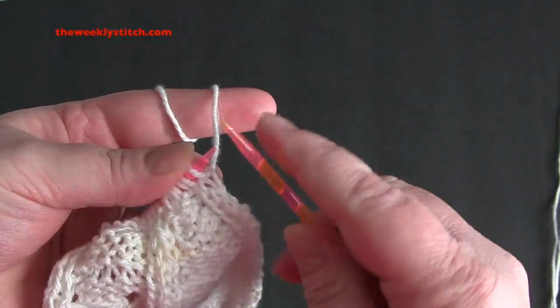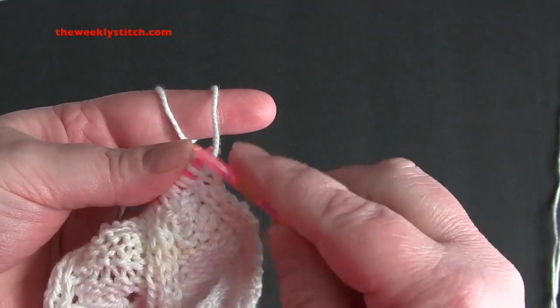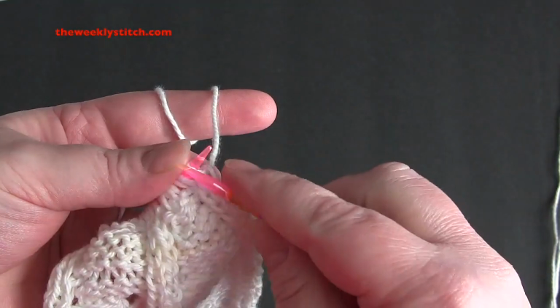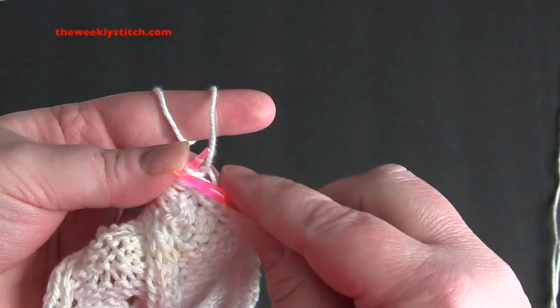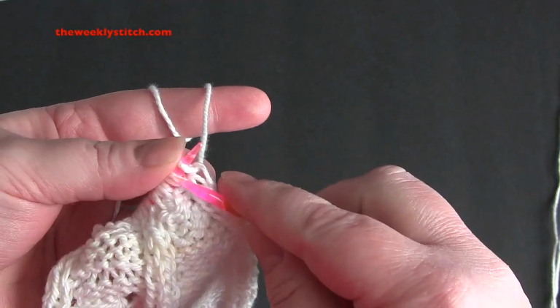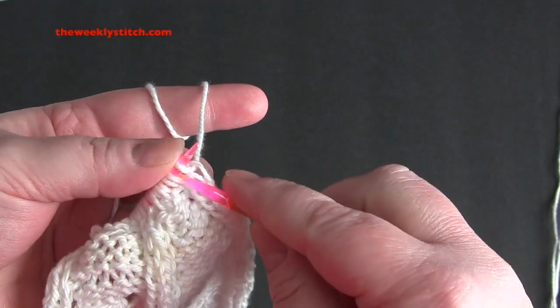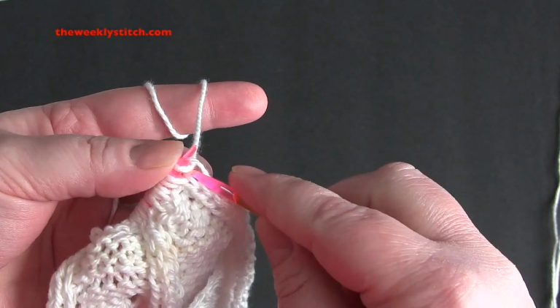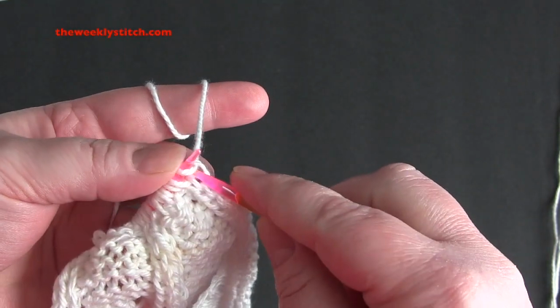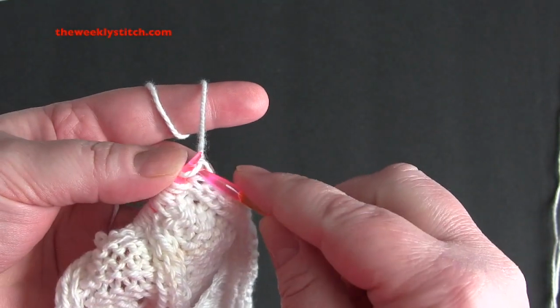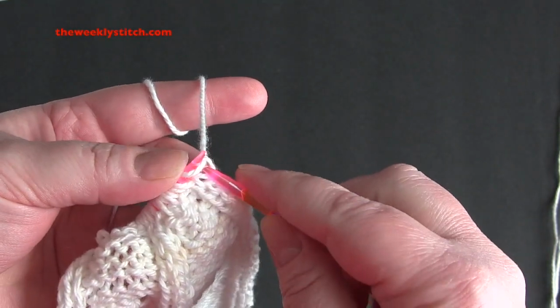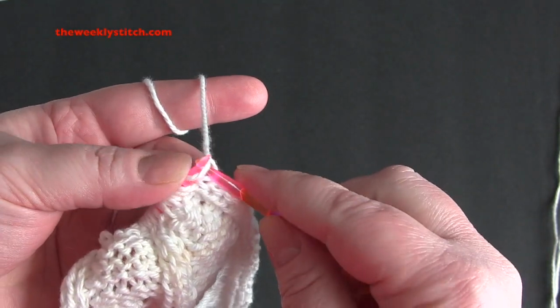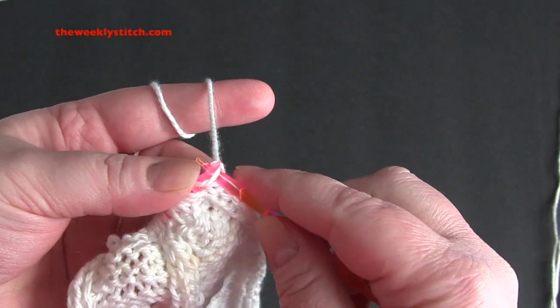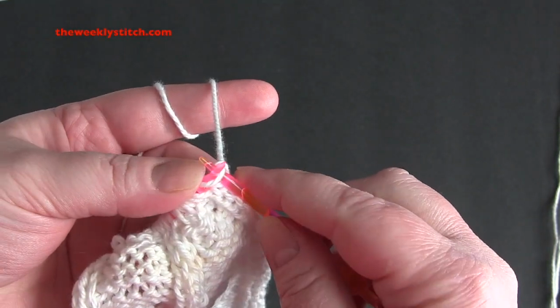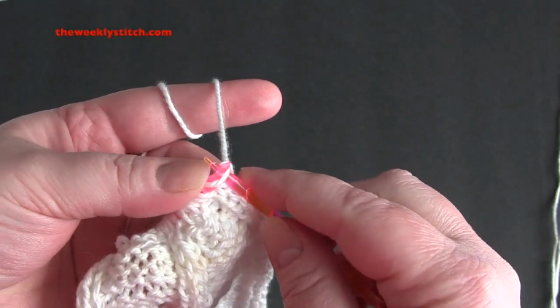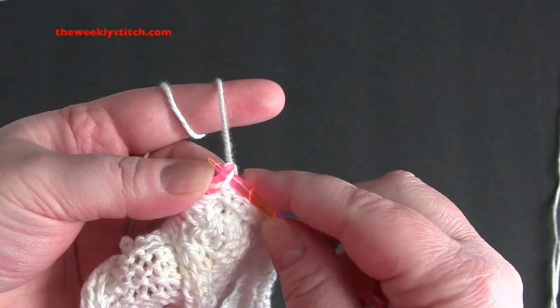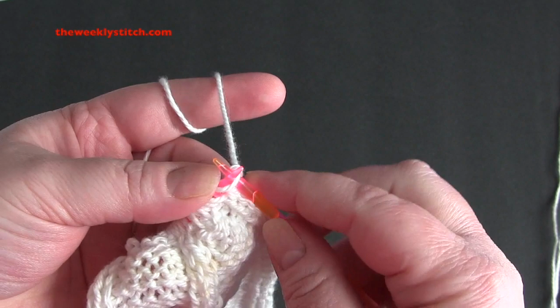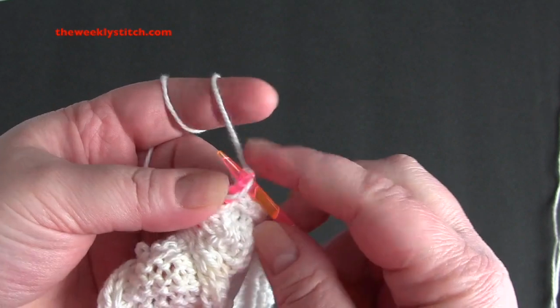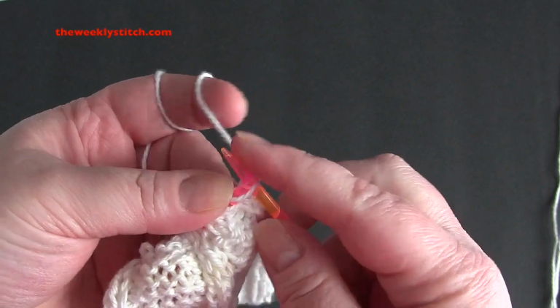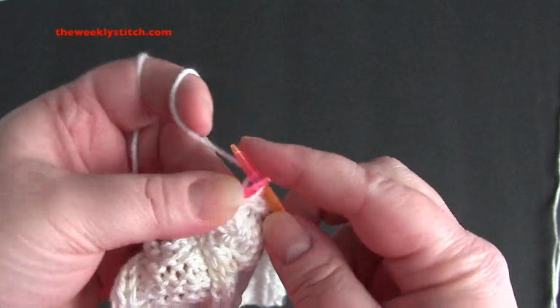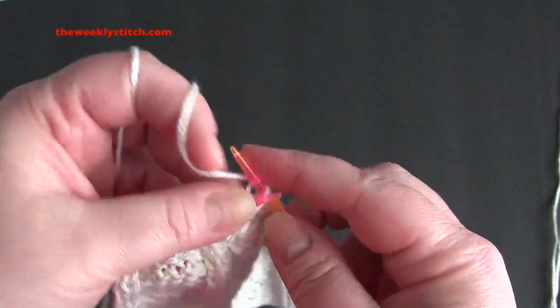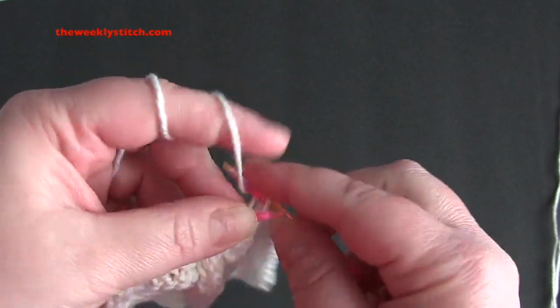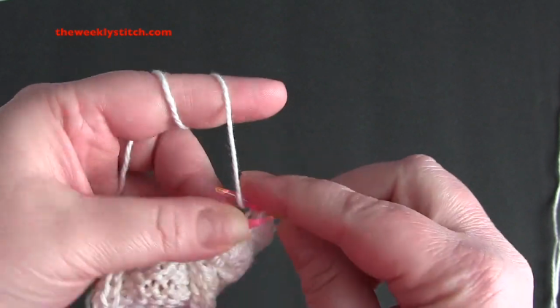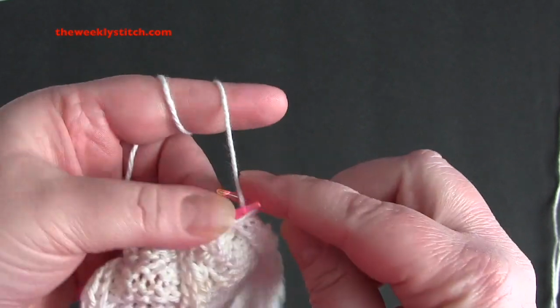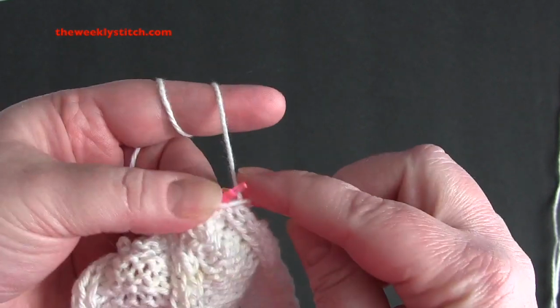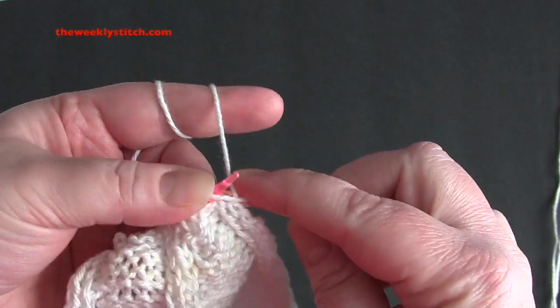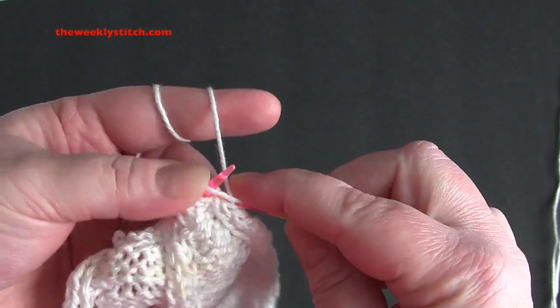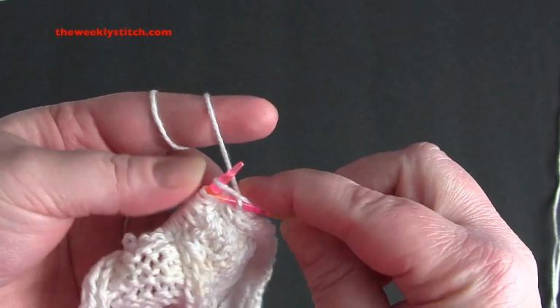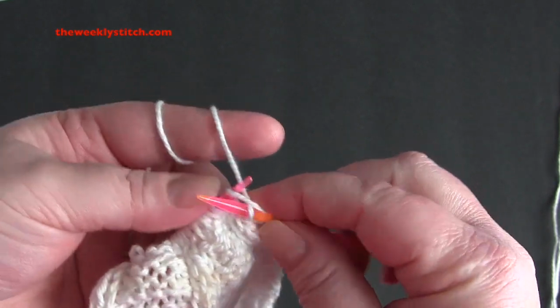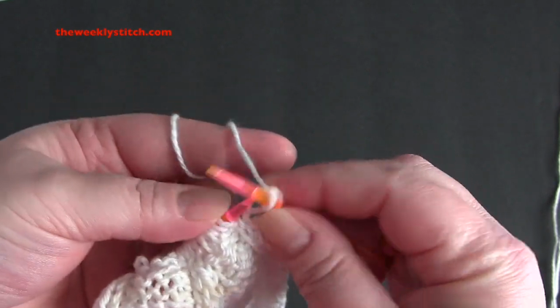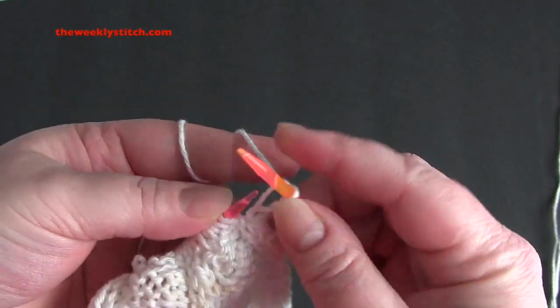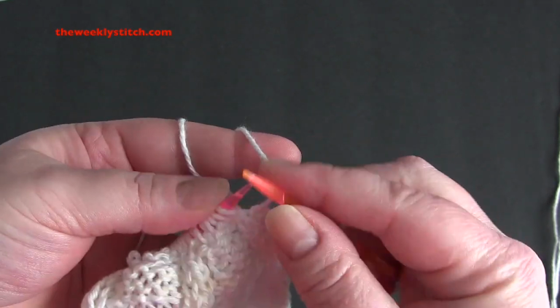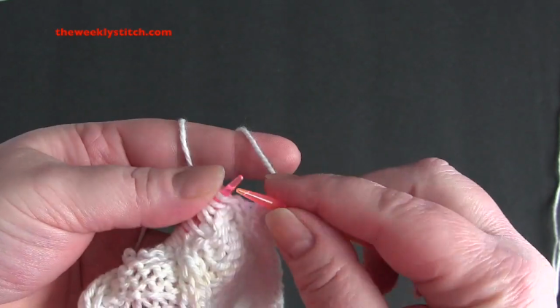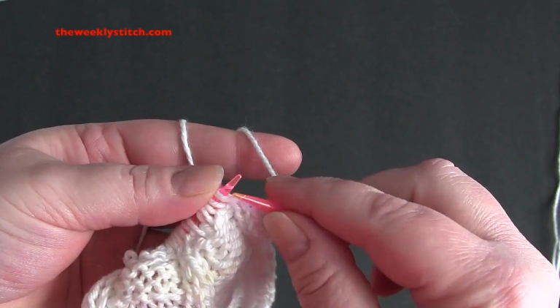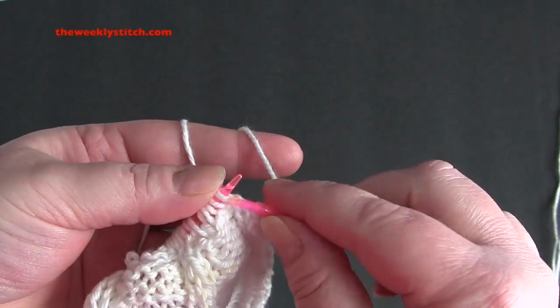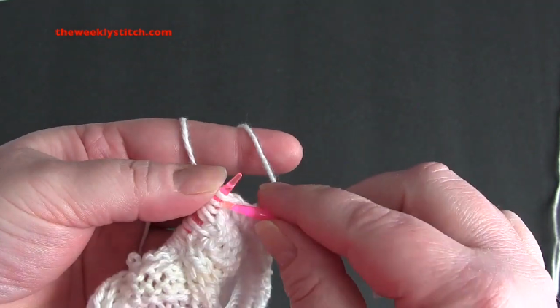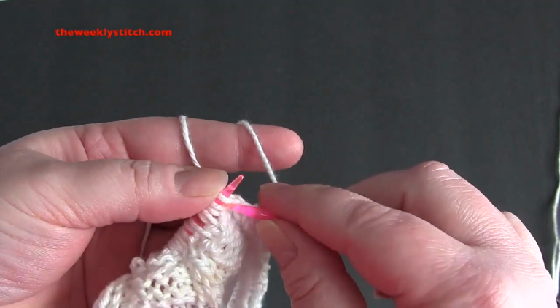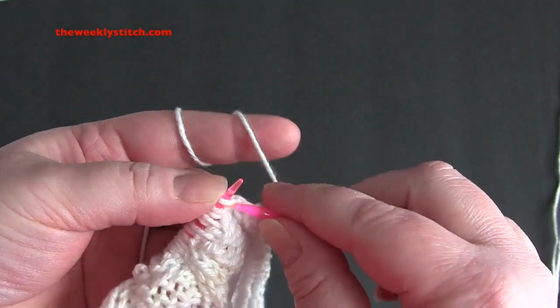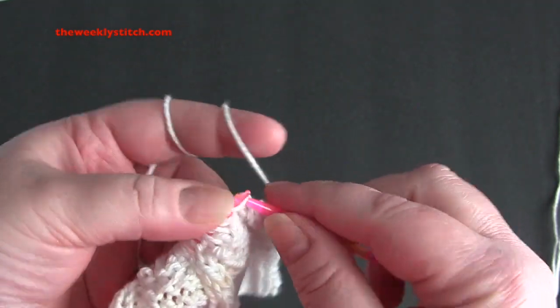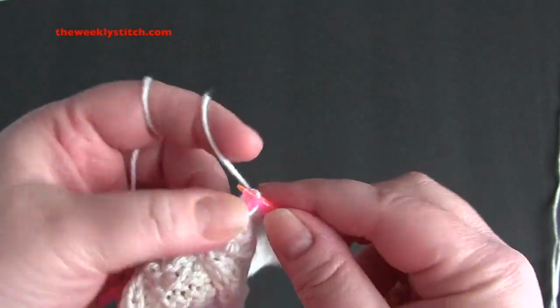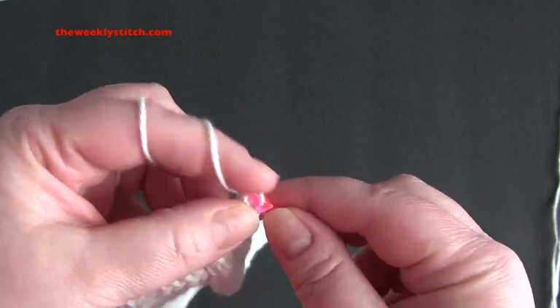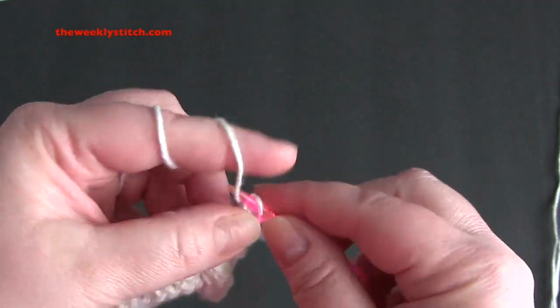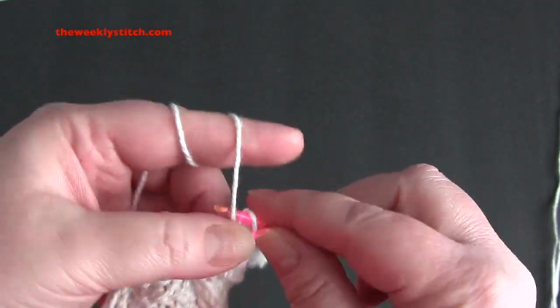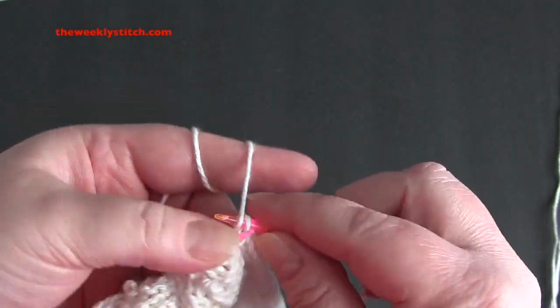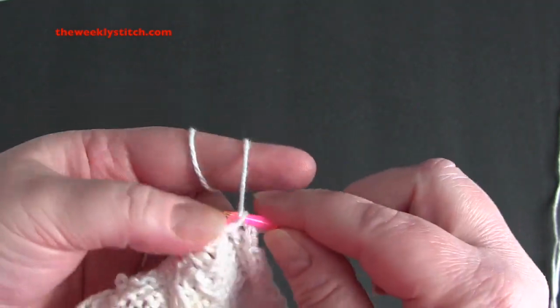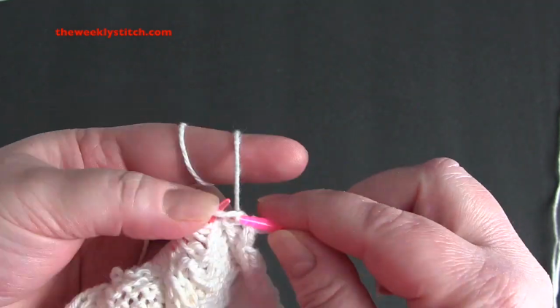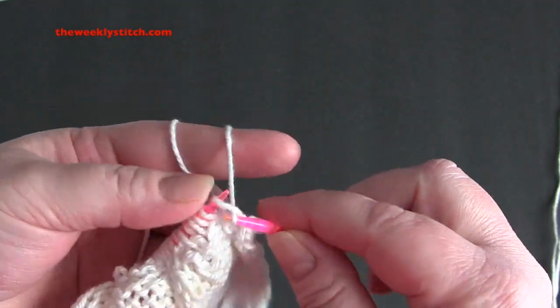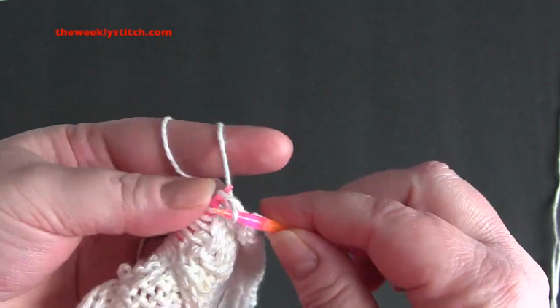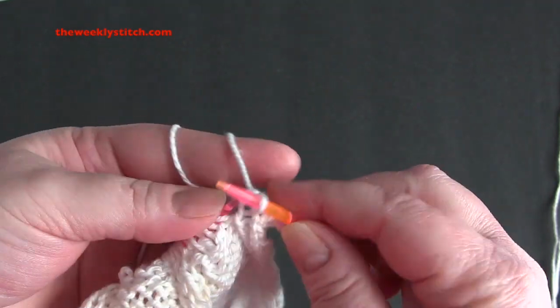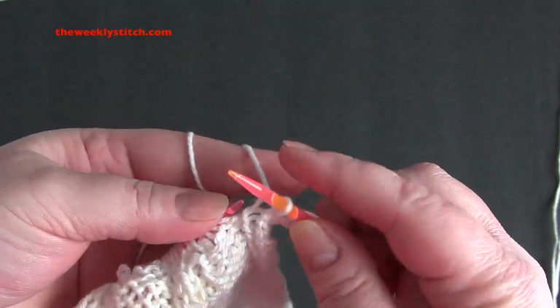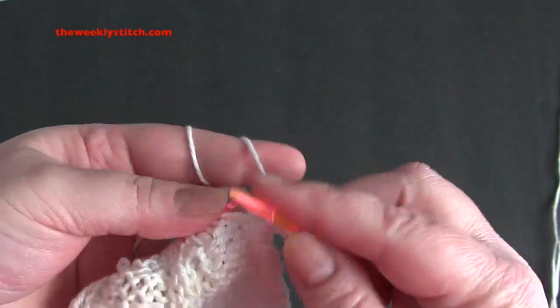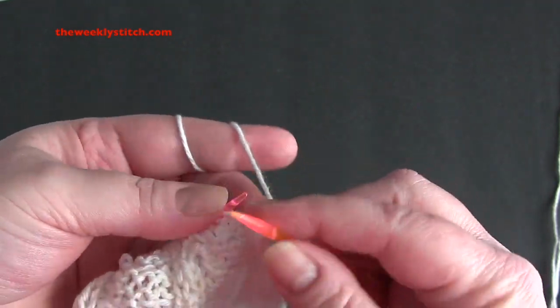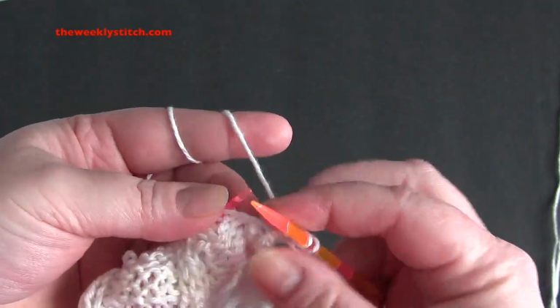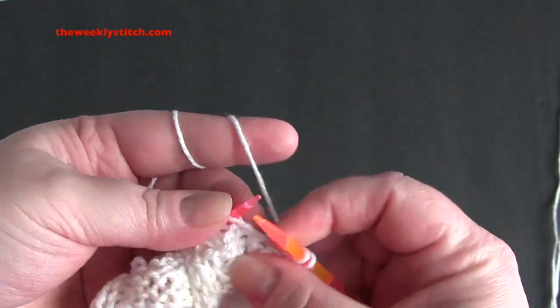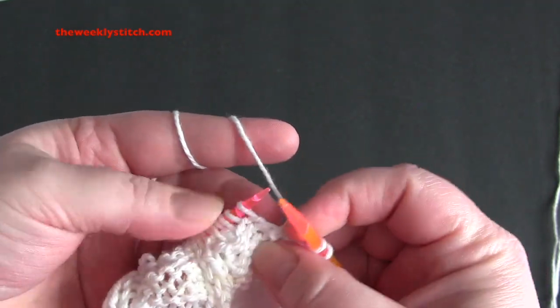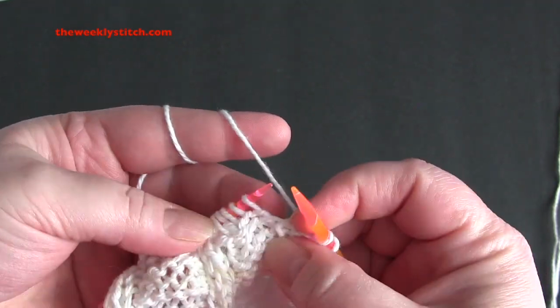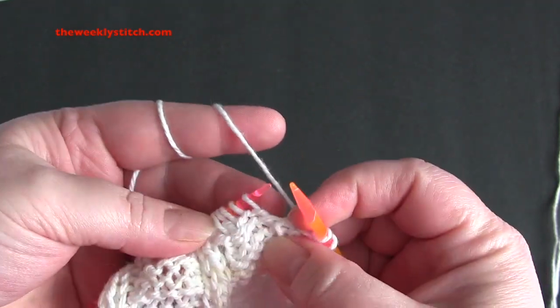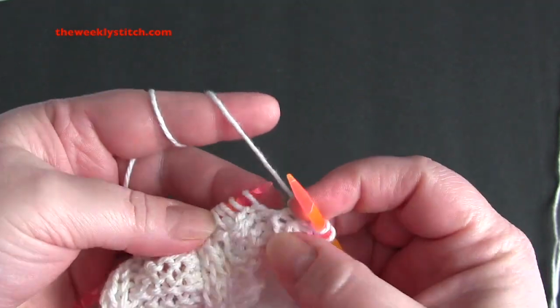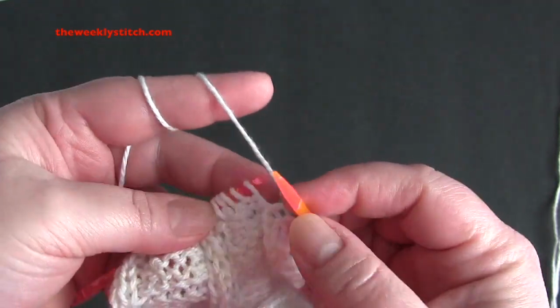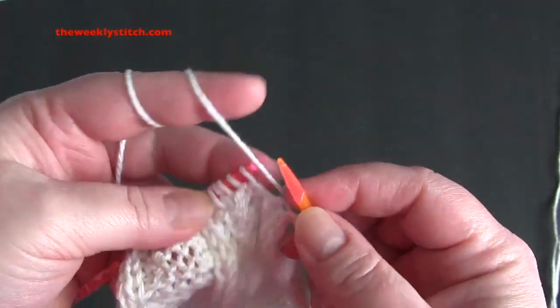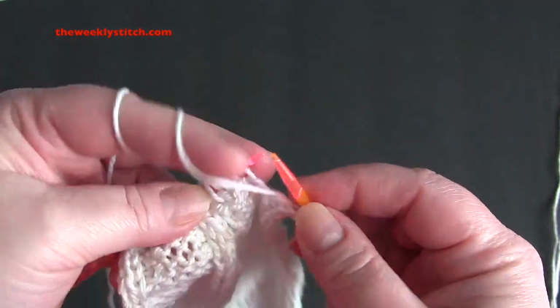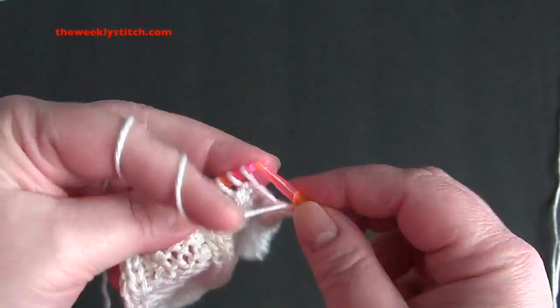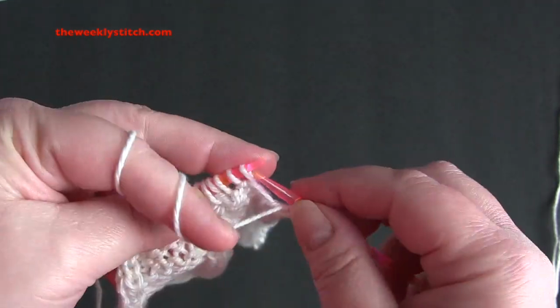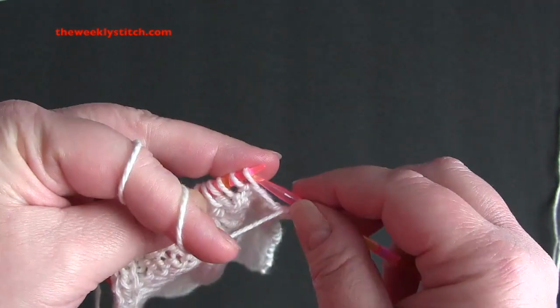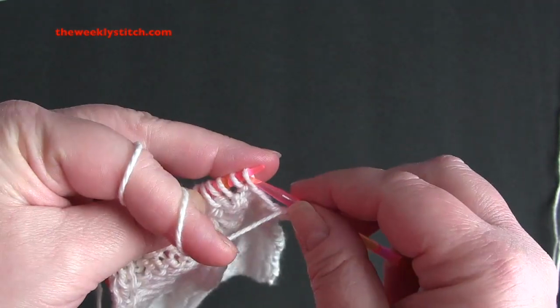Row 6, you knit the knits, purl the purls, and purl the yarn overs.